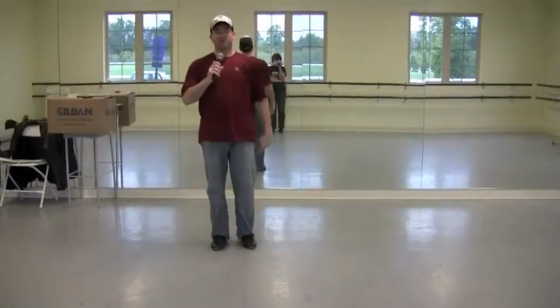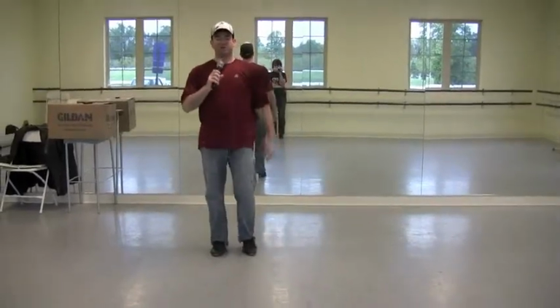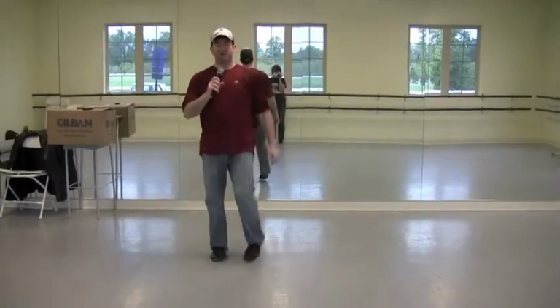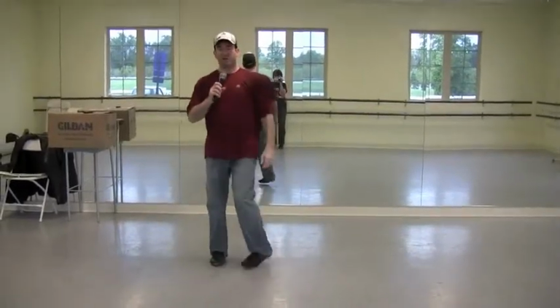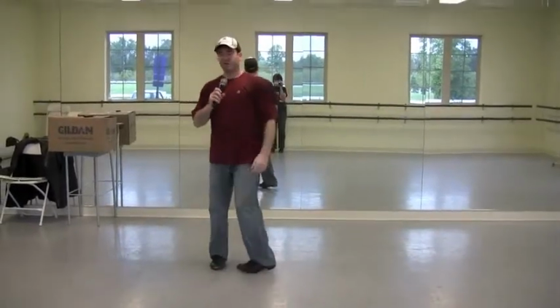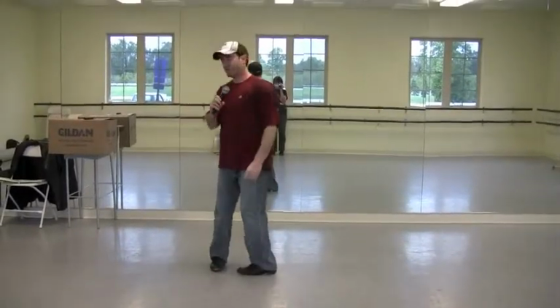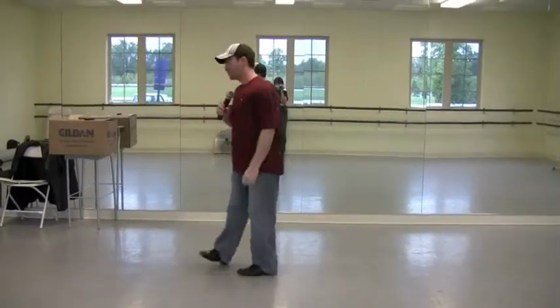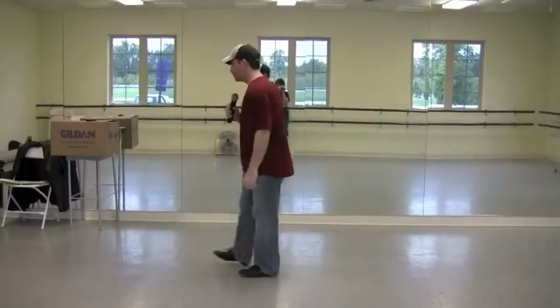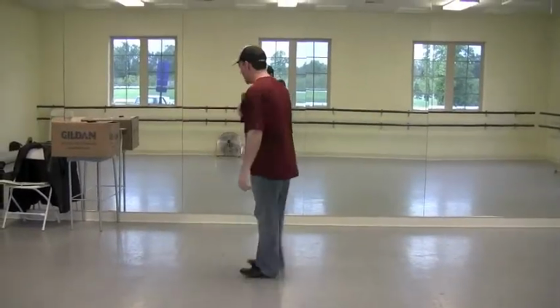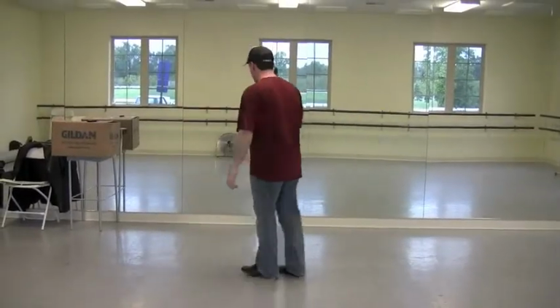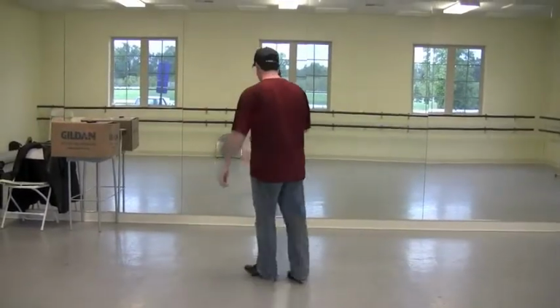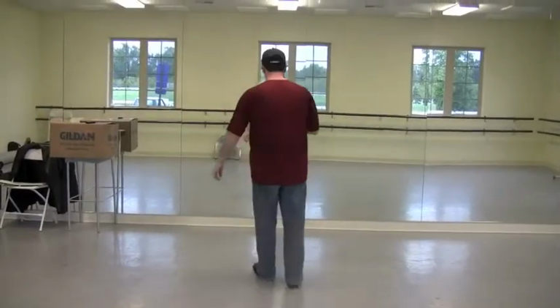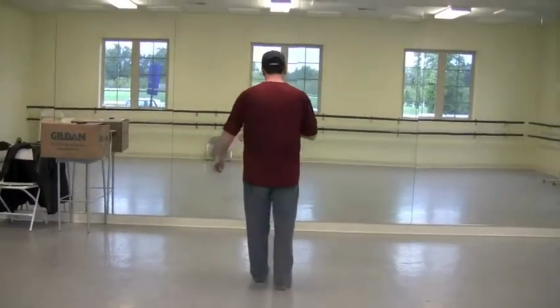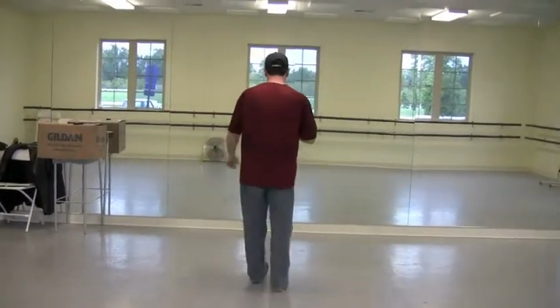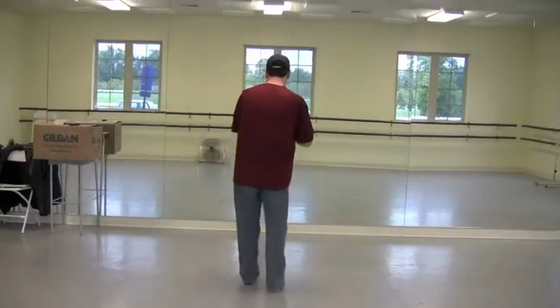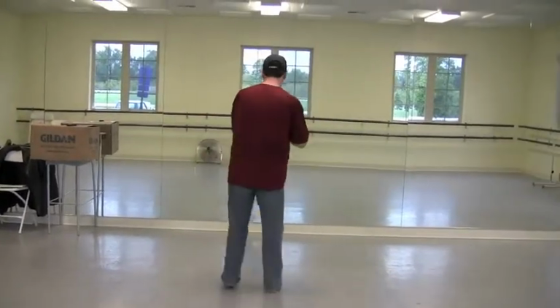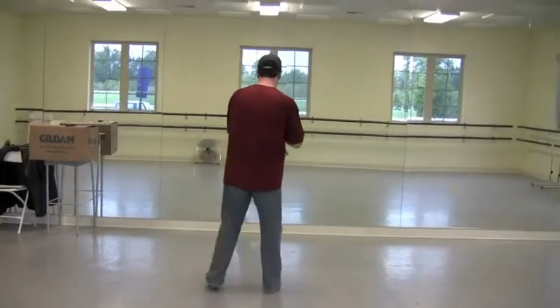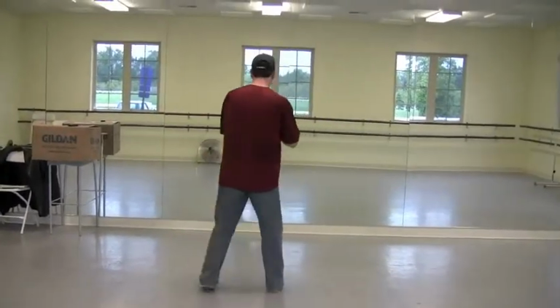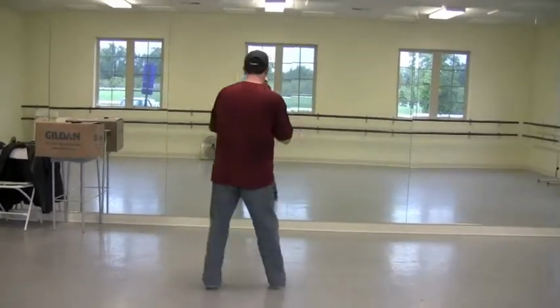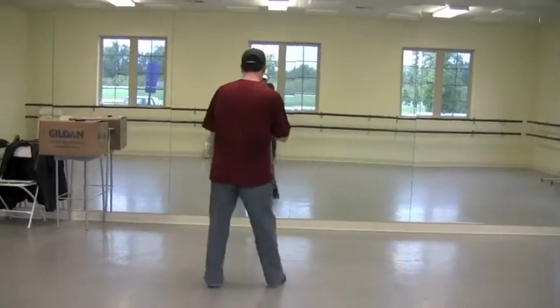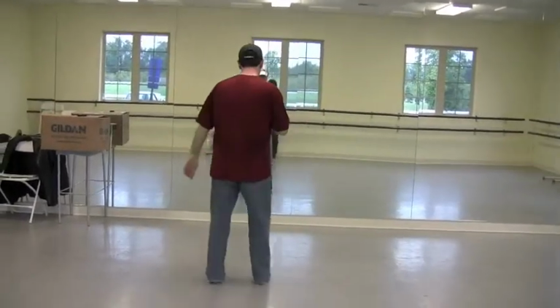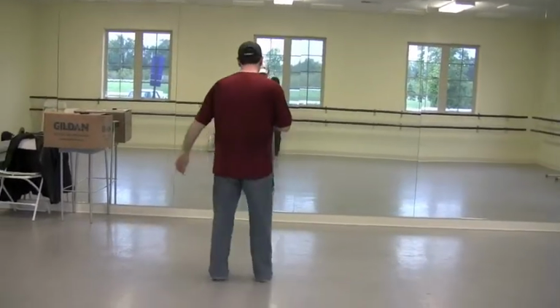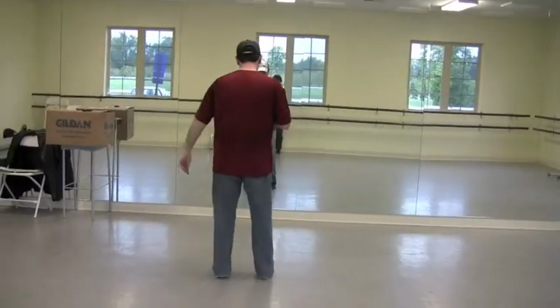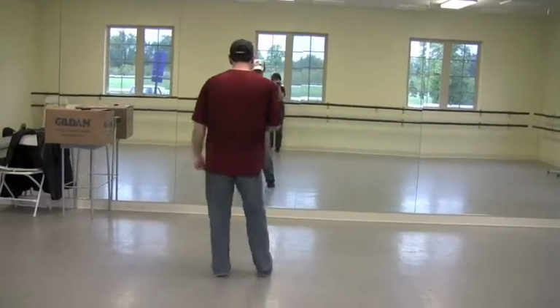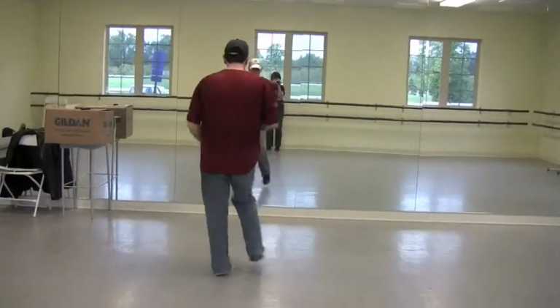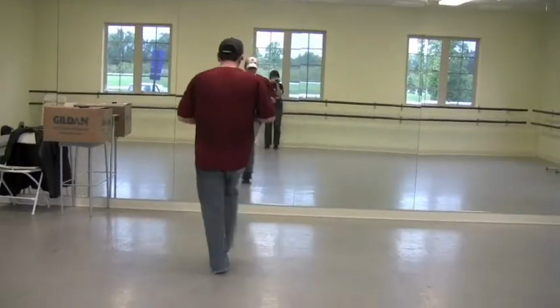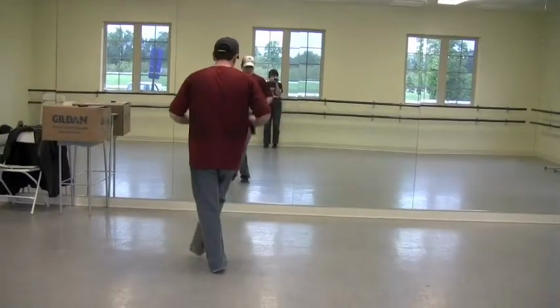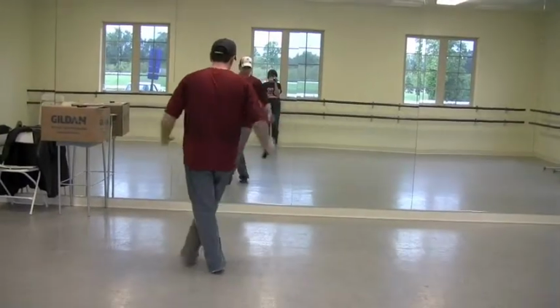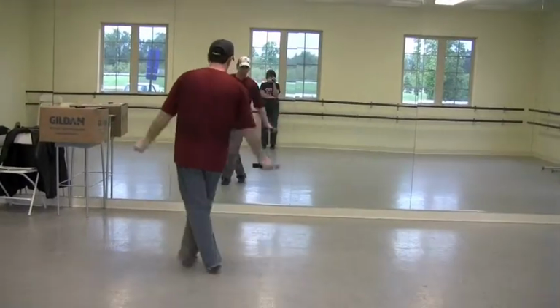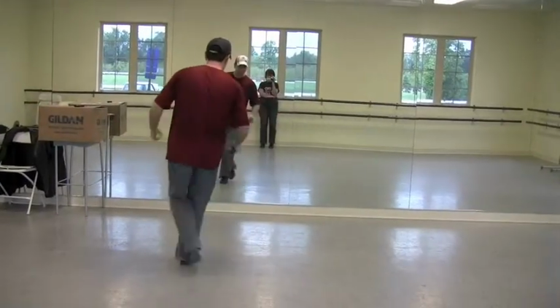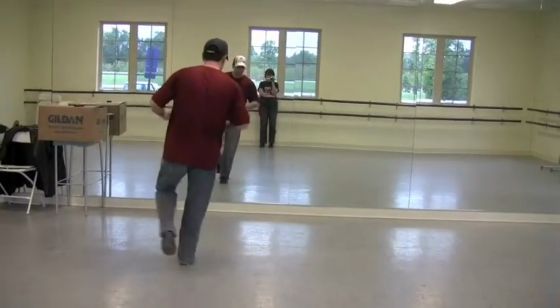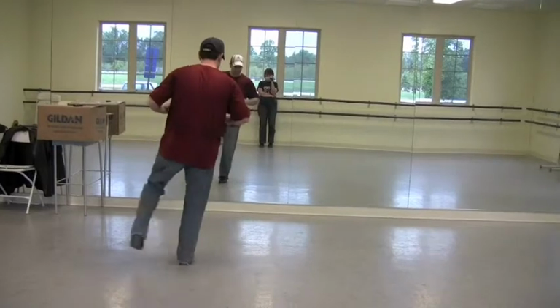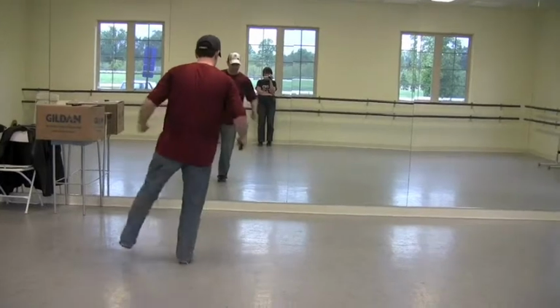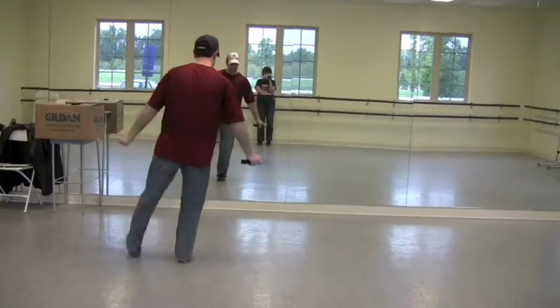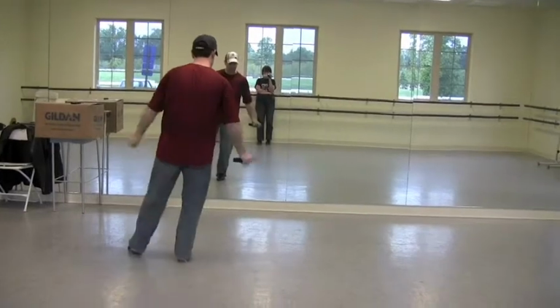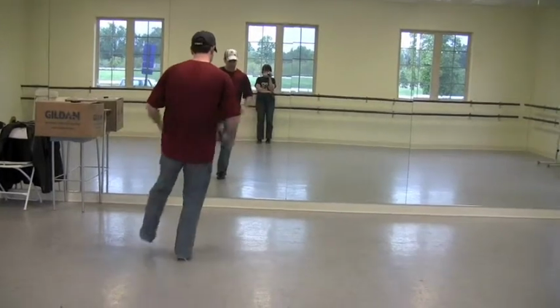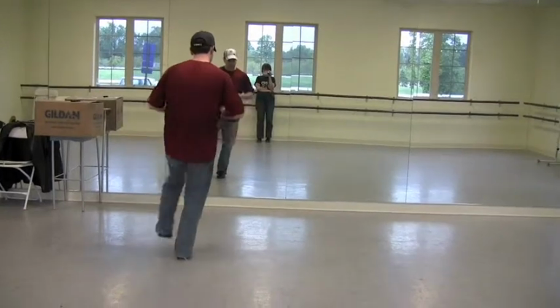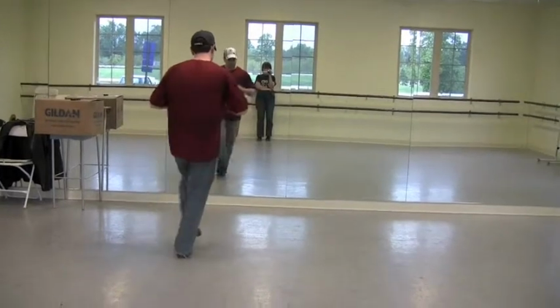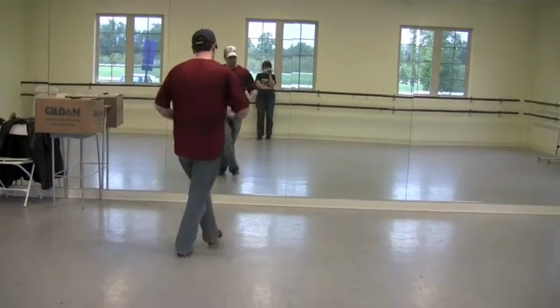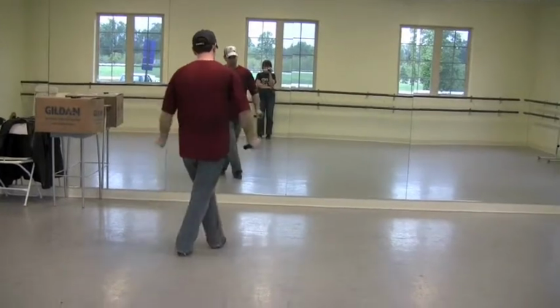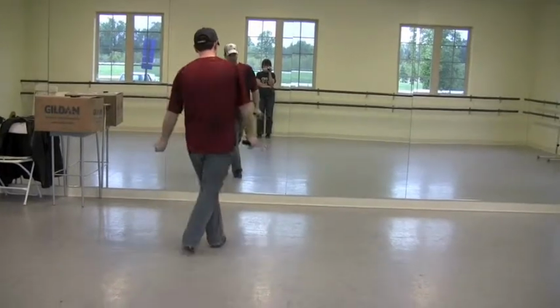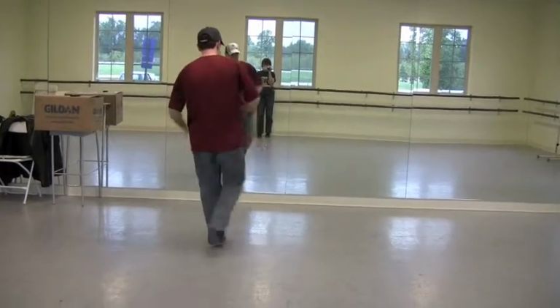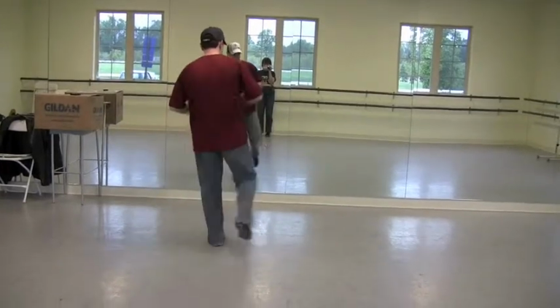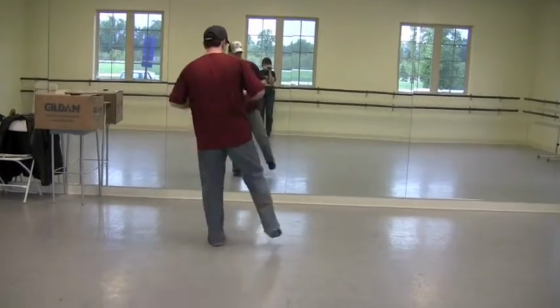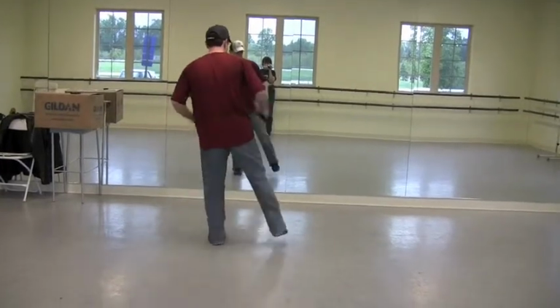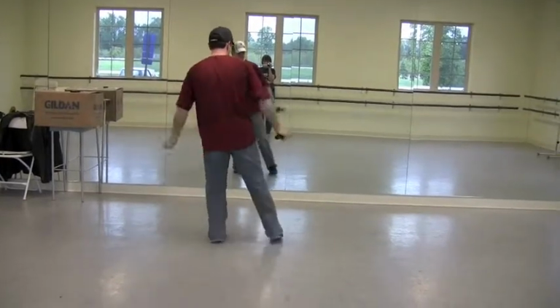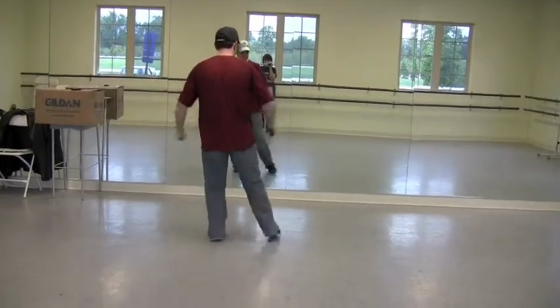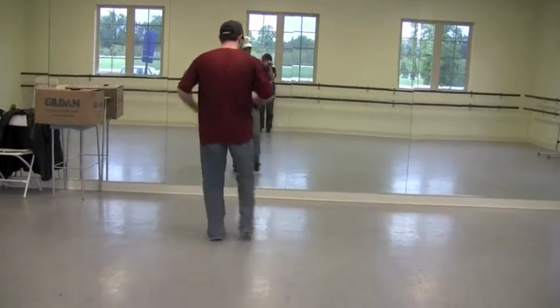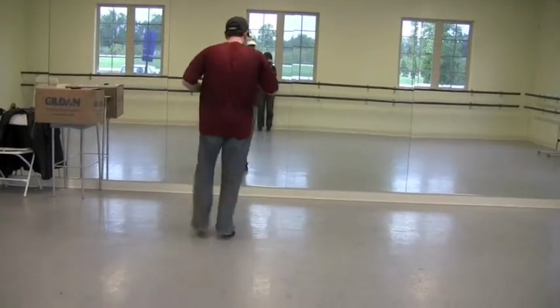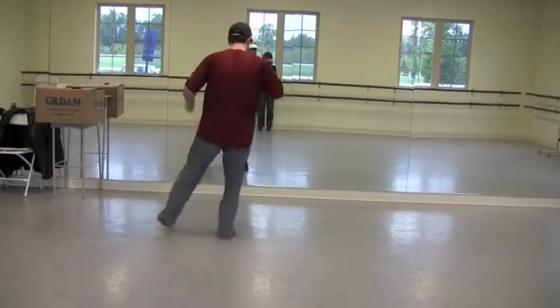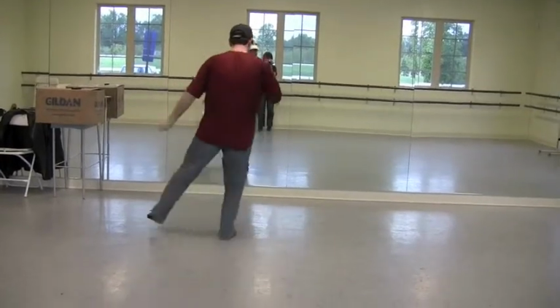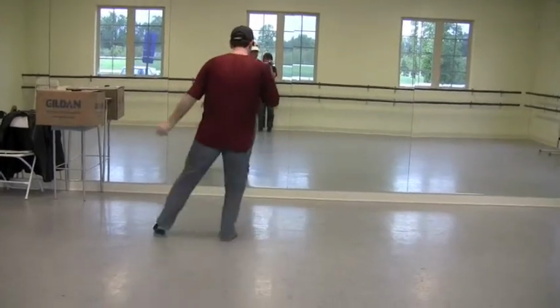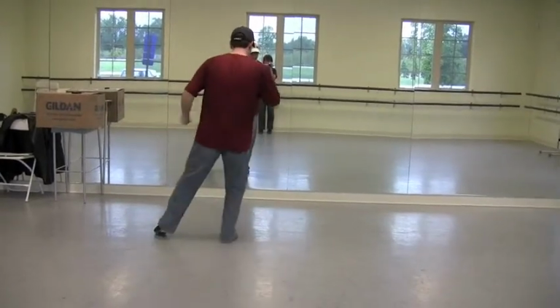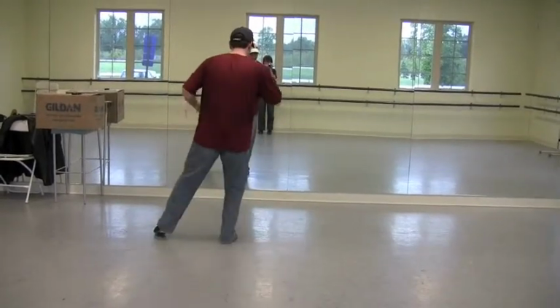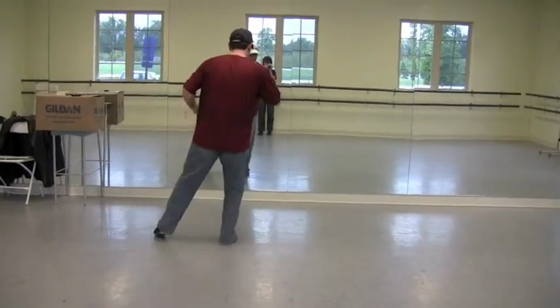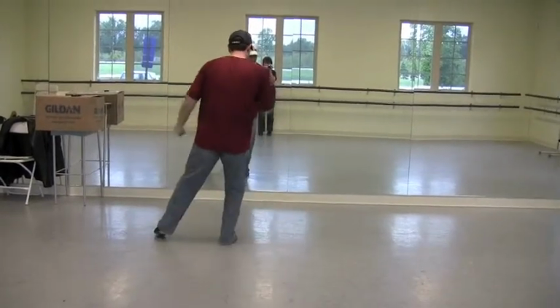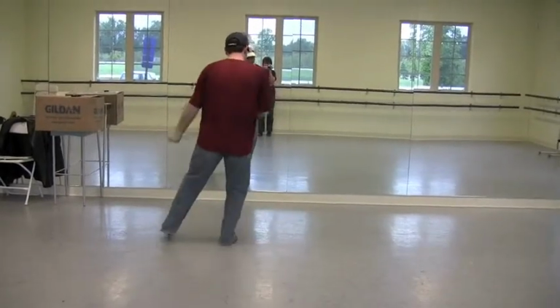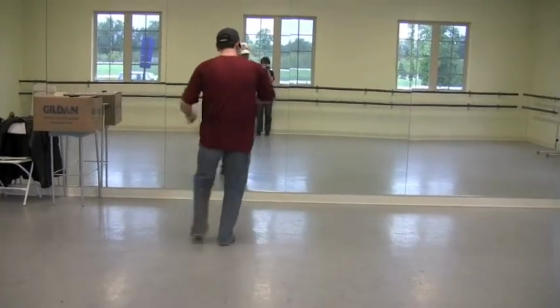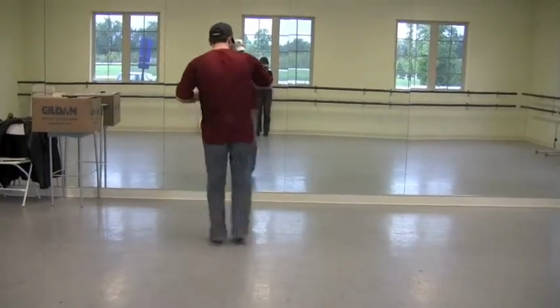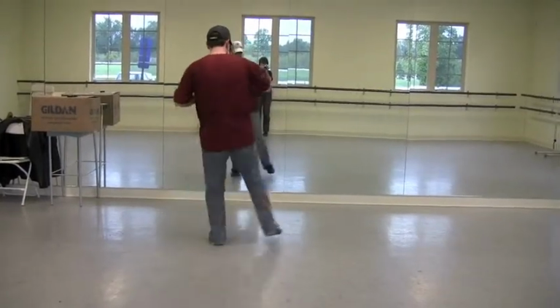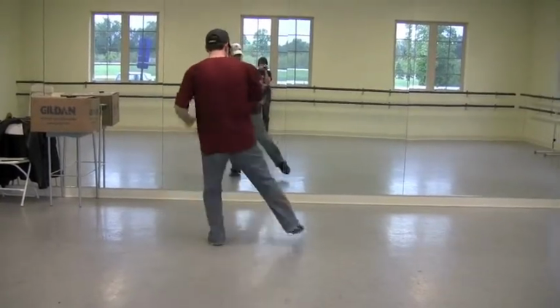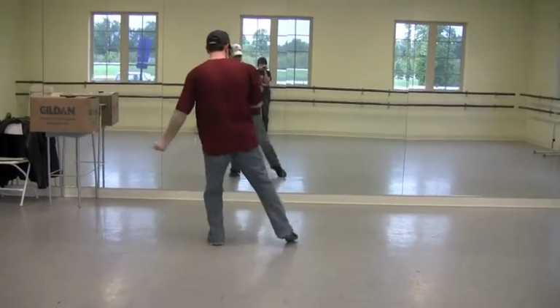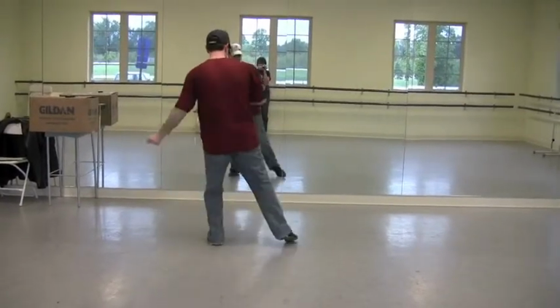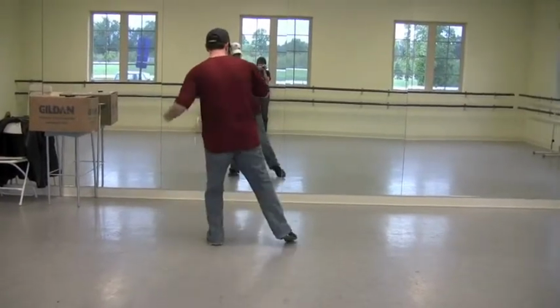We just finished our smash for Smooth Criminal. We just went cross and touch, cross and touch, step, touch, step, touch.